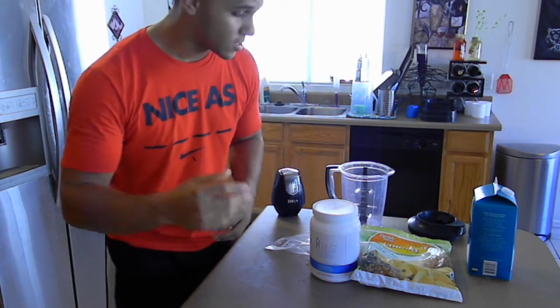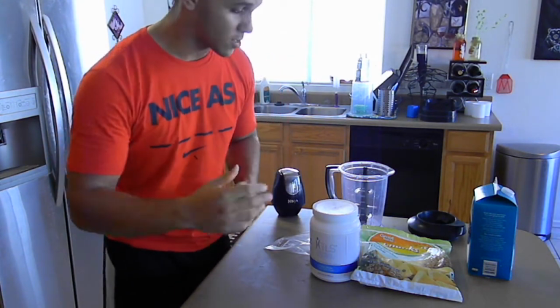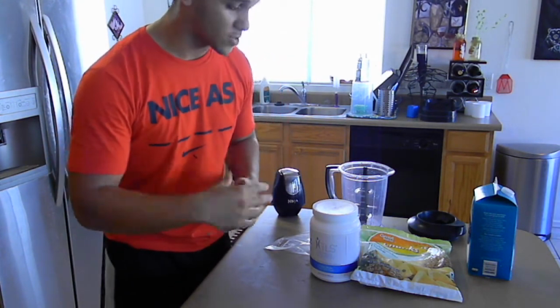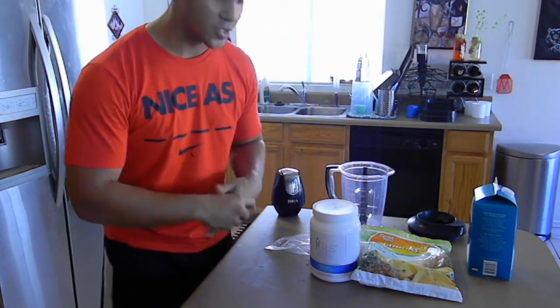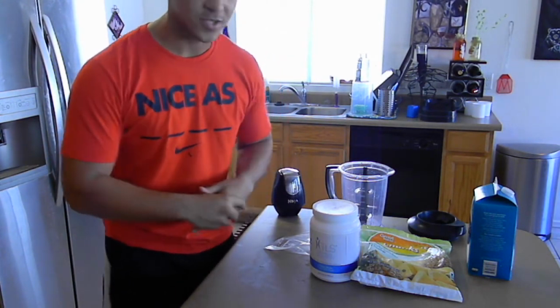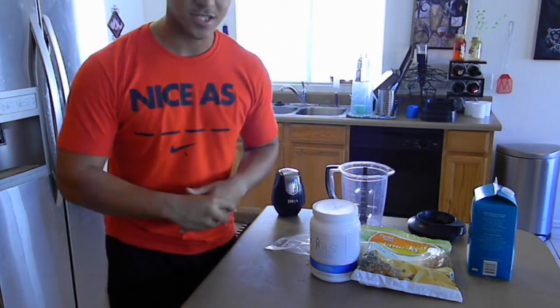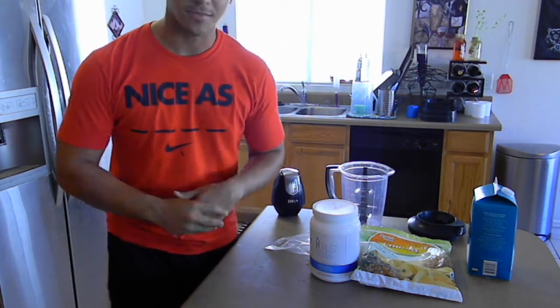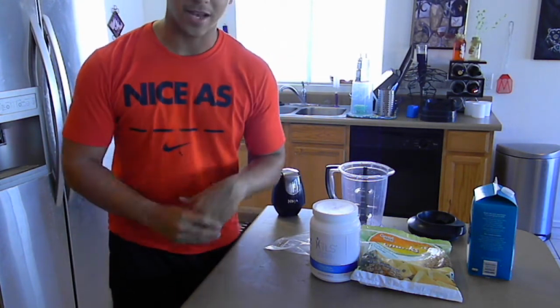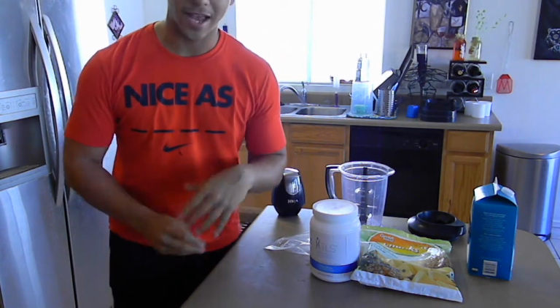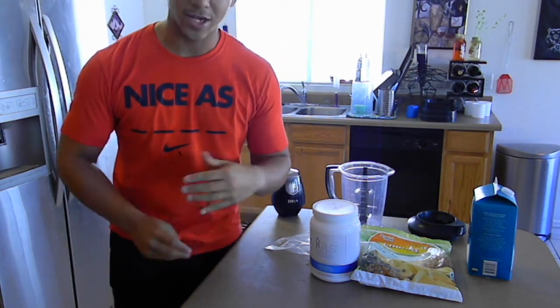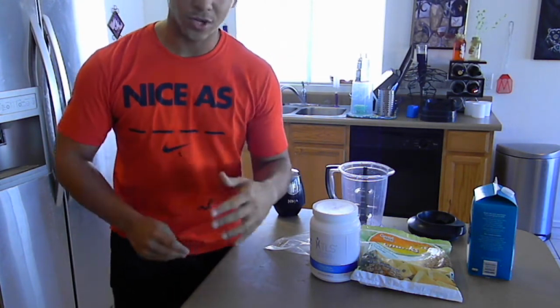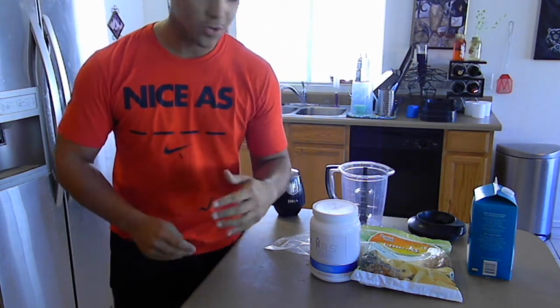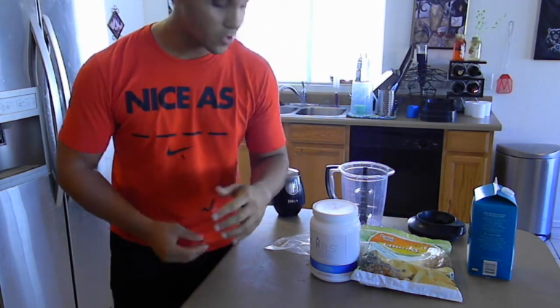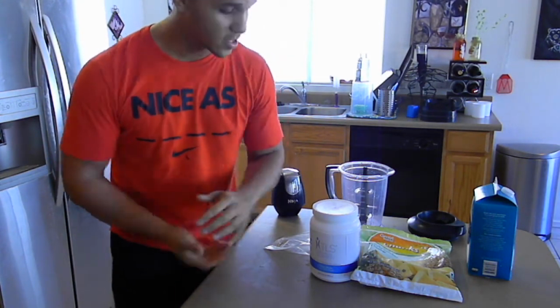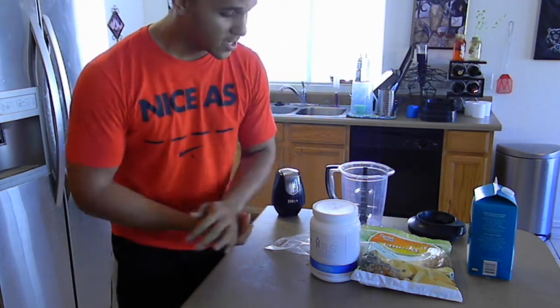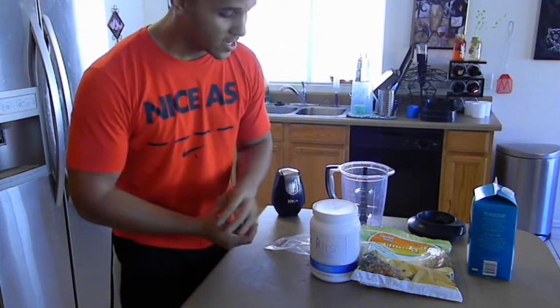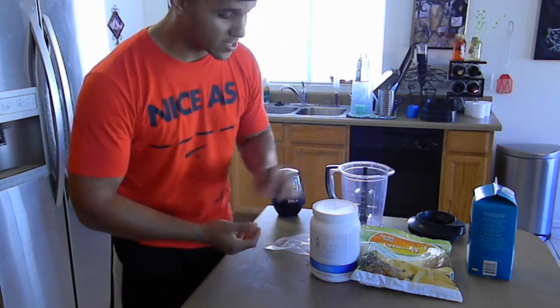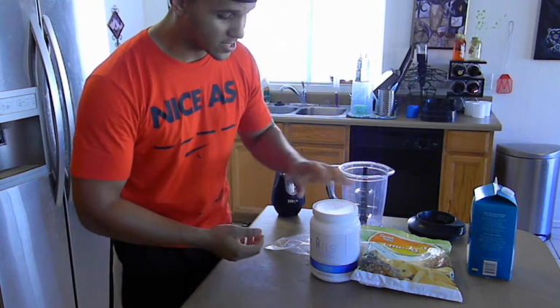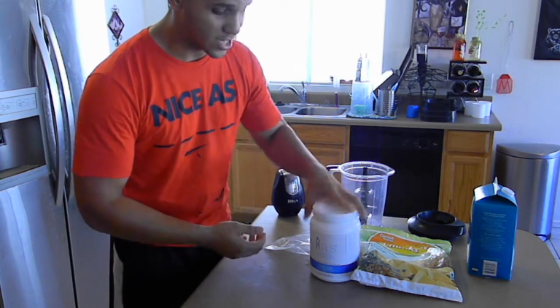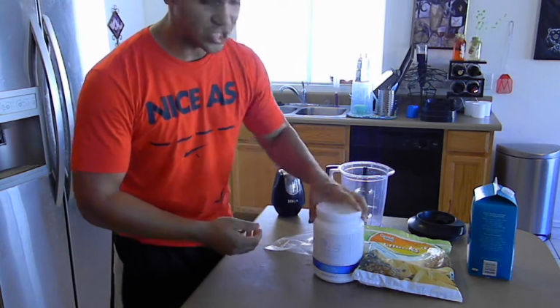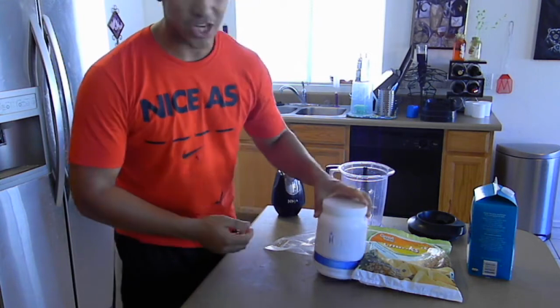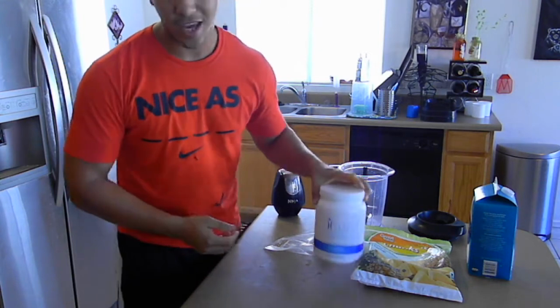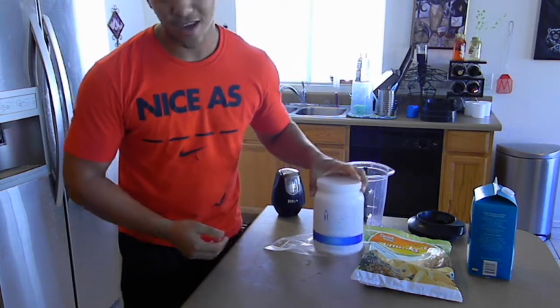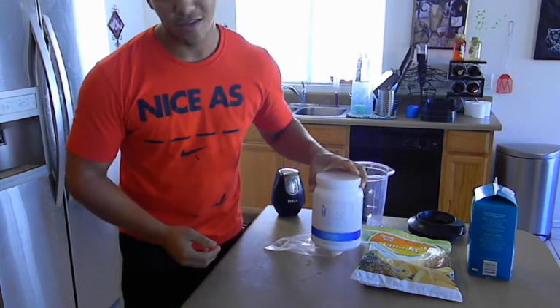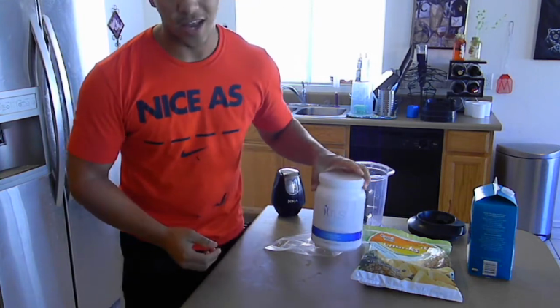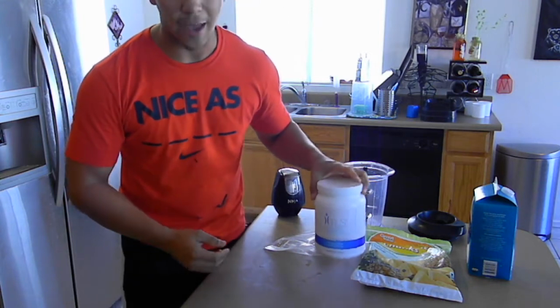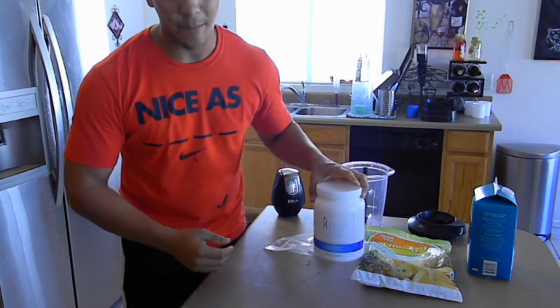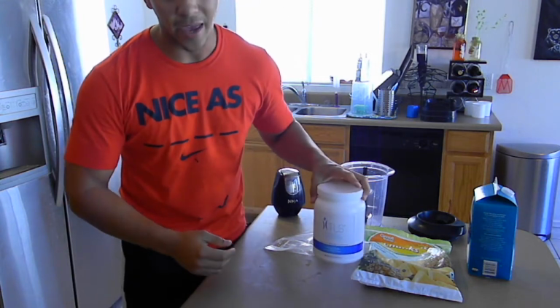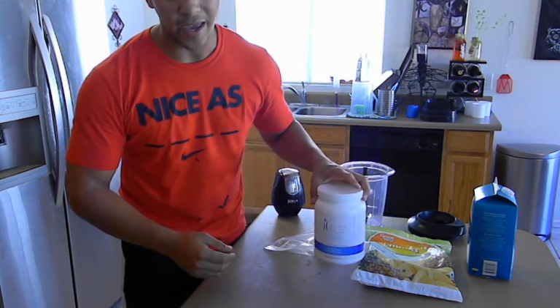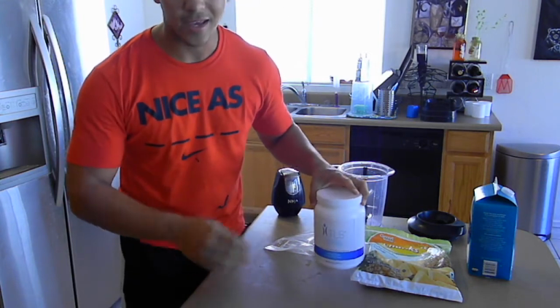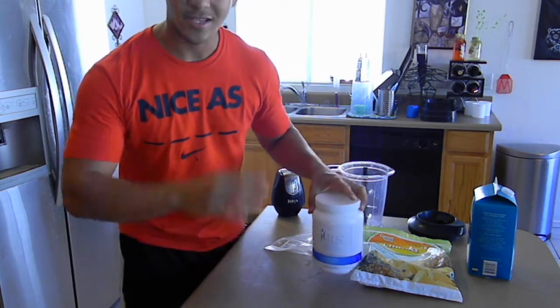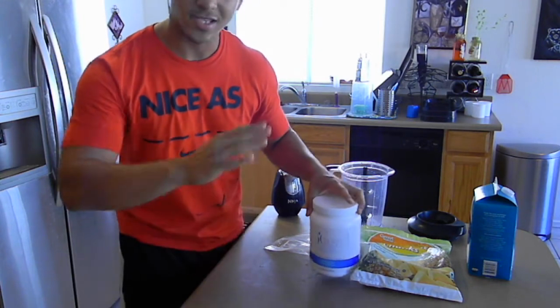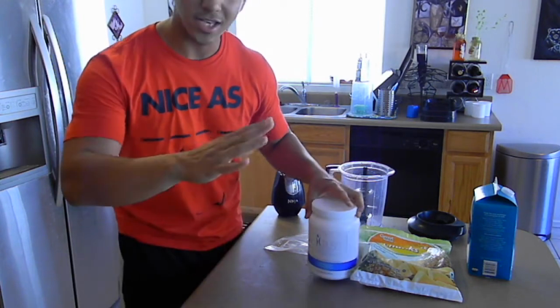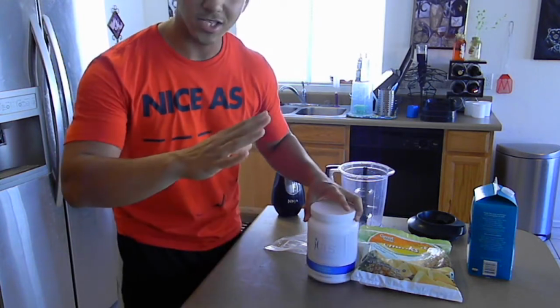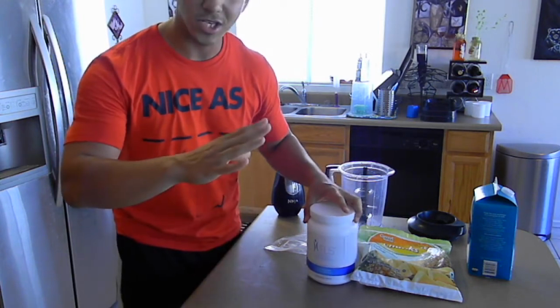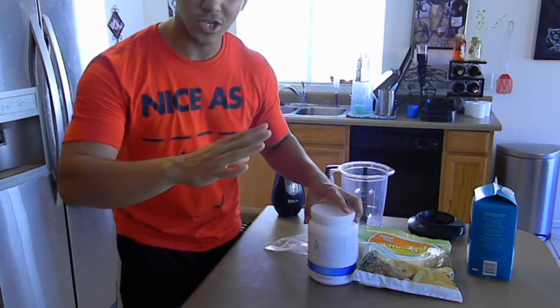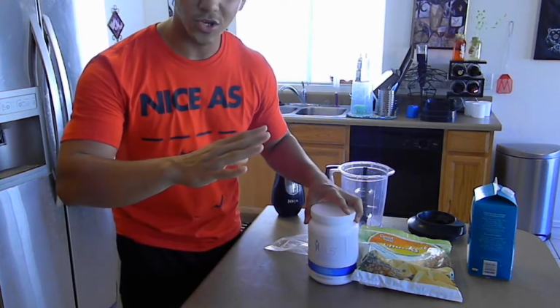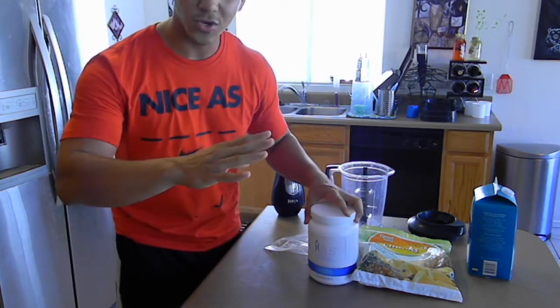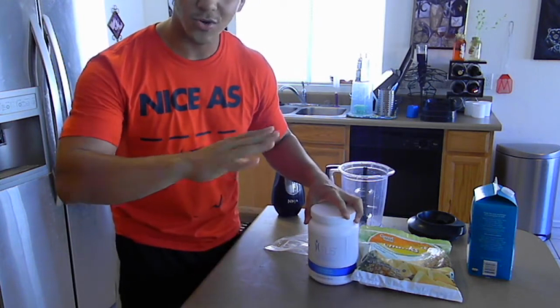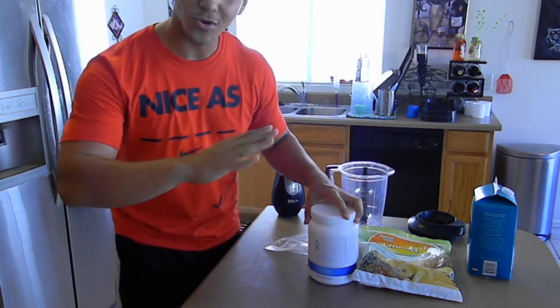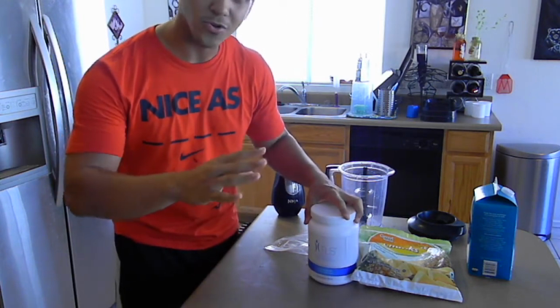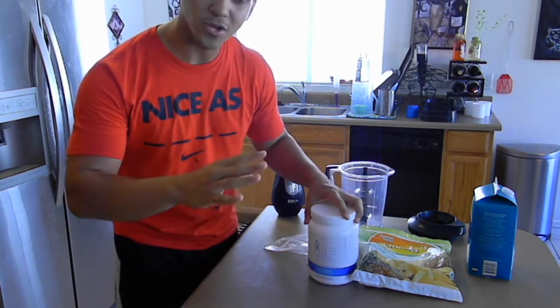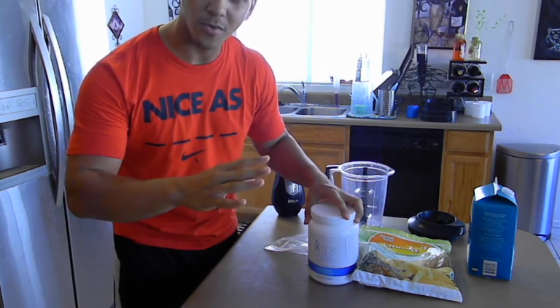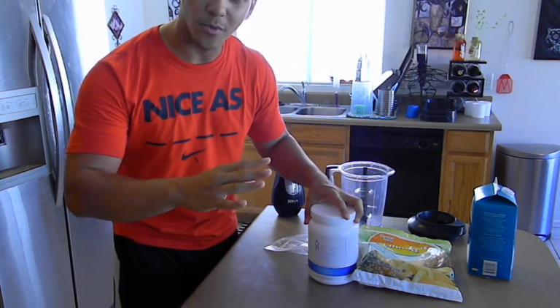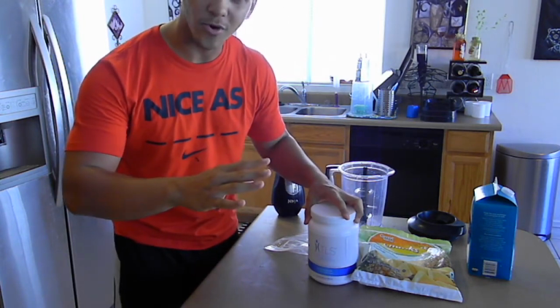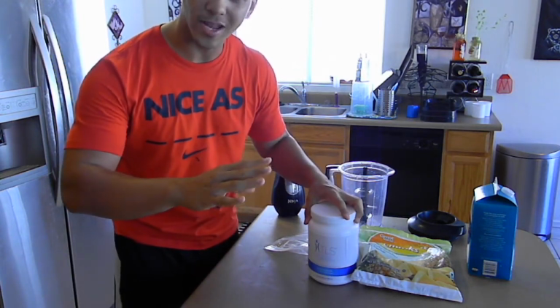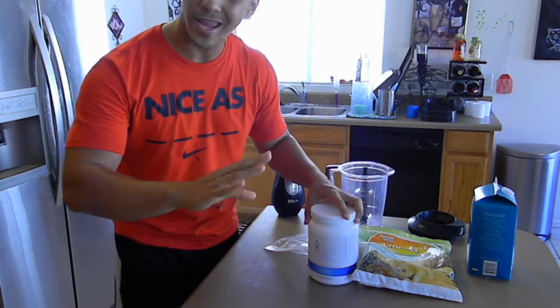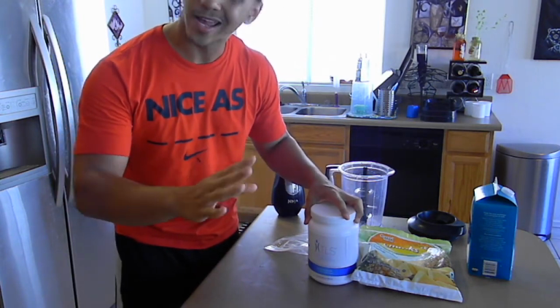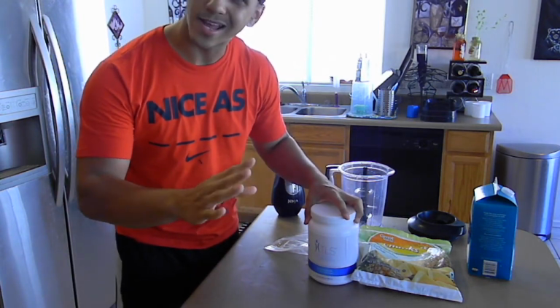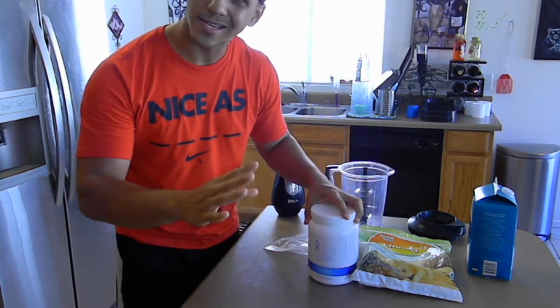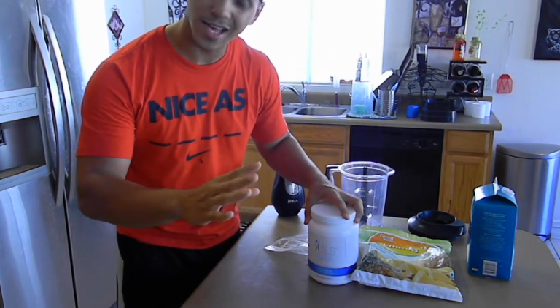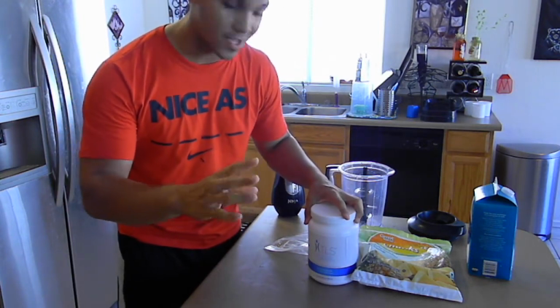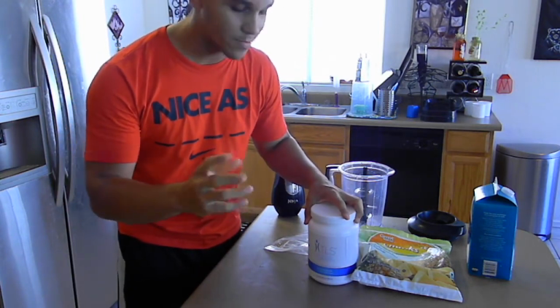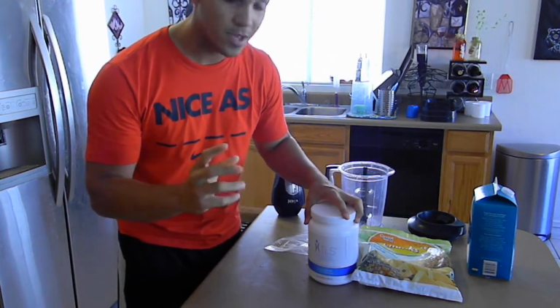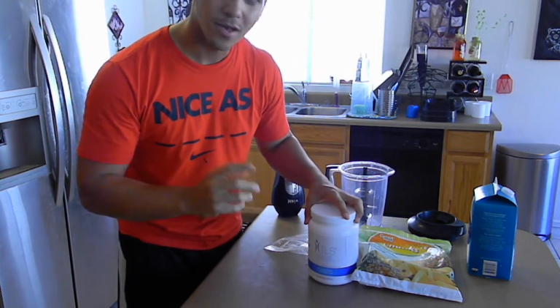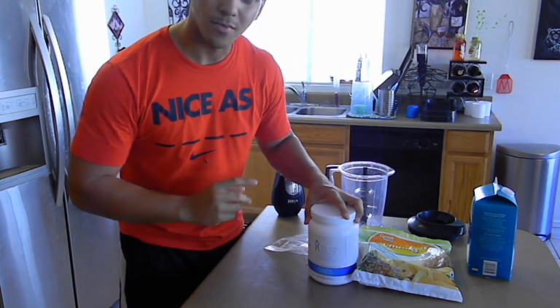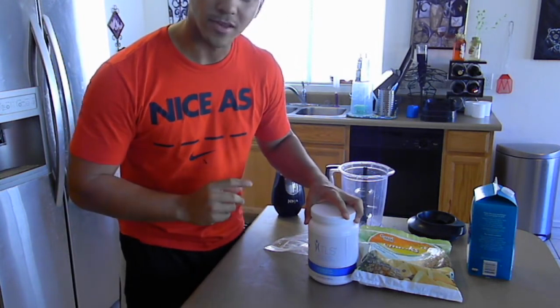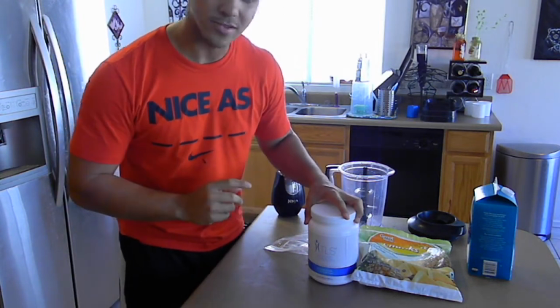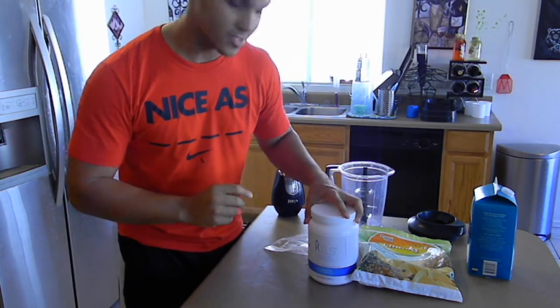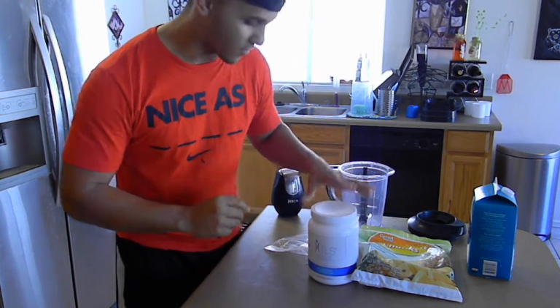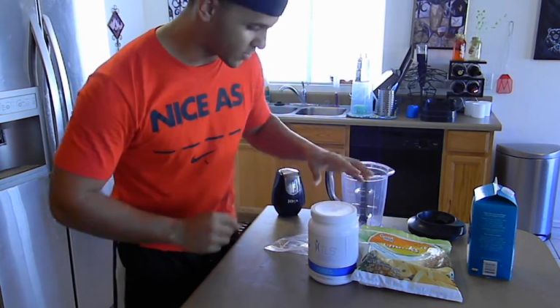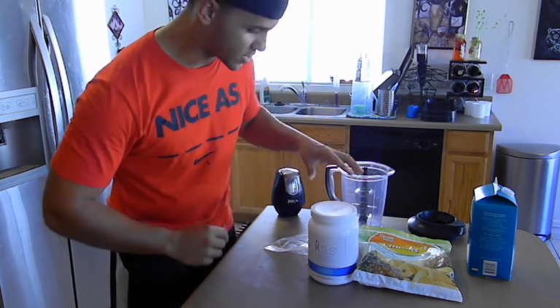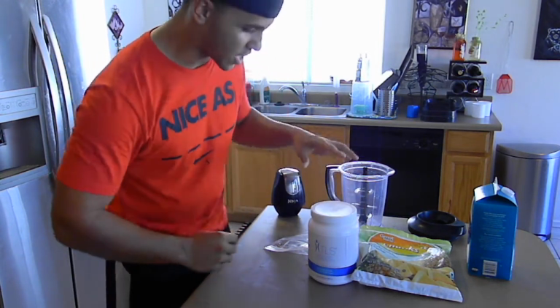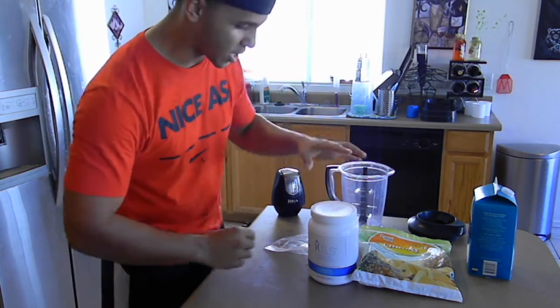So I'm going to show you something I do. It's a shake that I make. It's easy to do early in the morning. If you haven't got time, make yourself a shake.